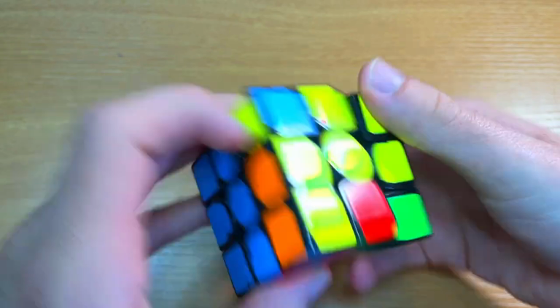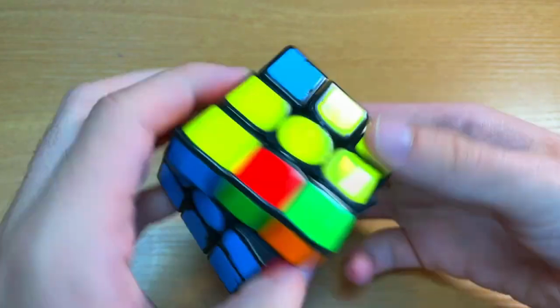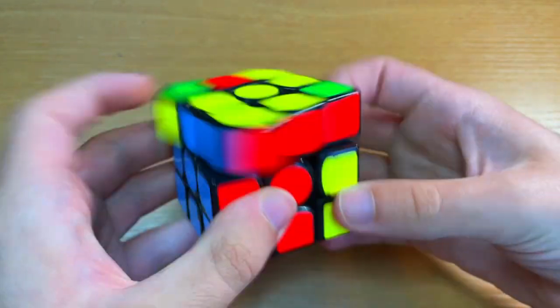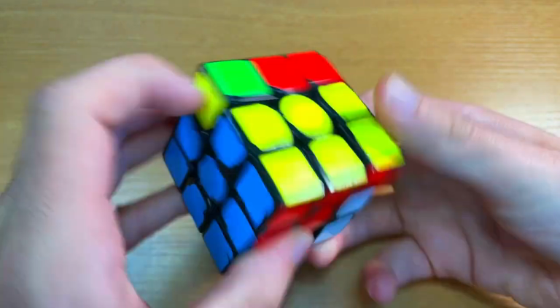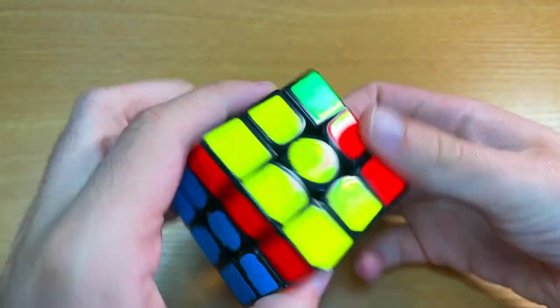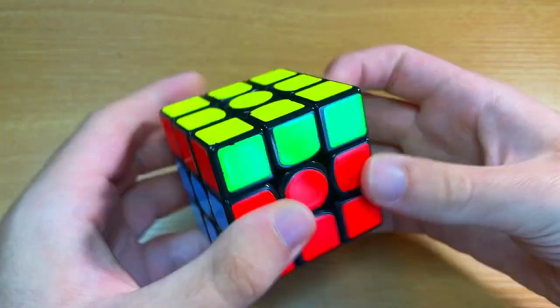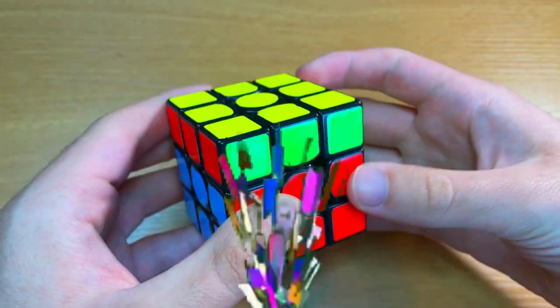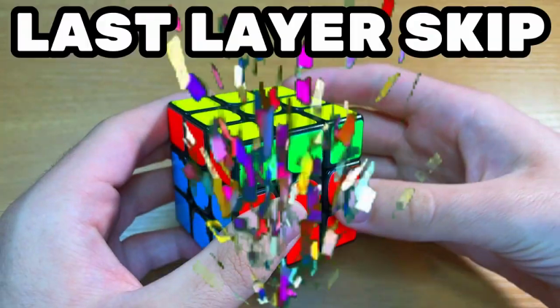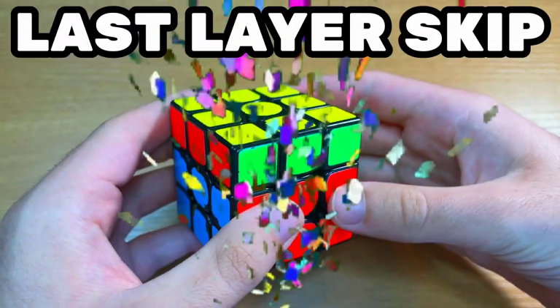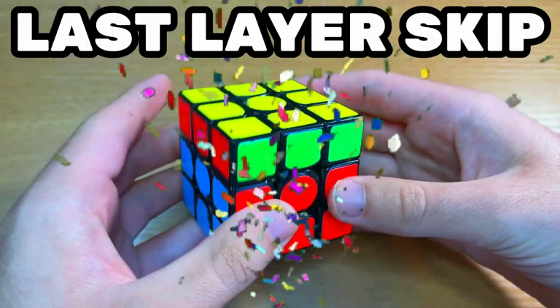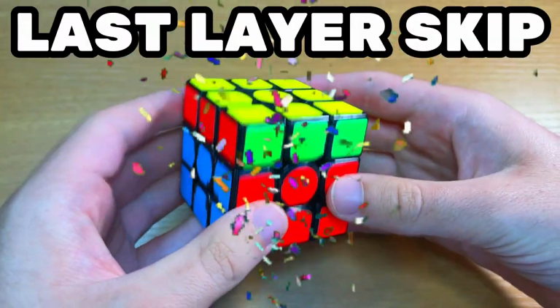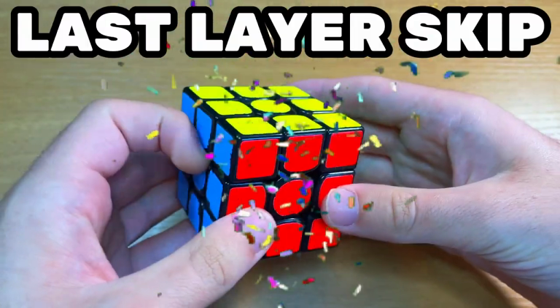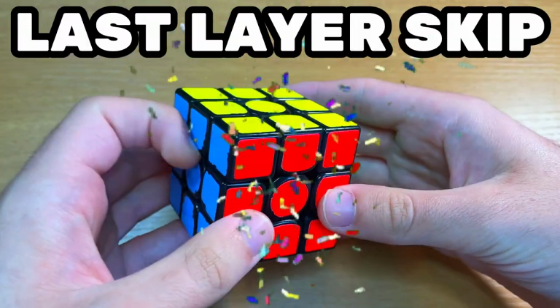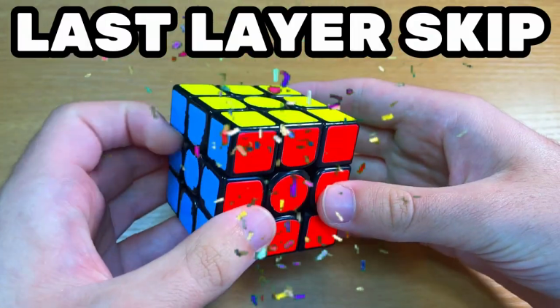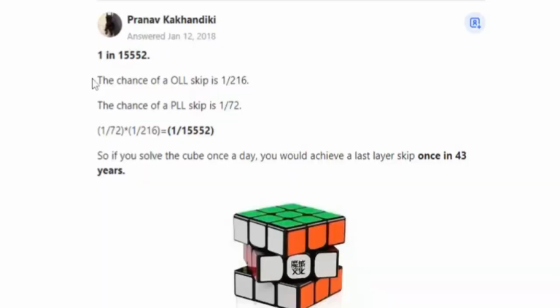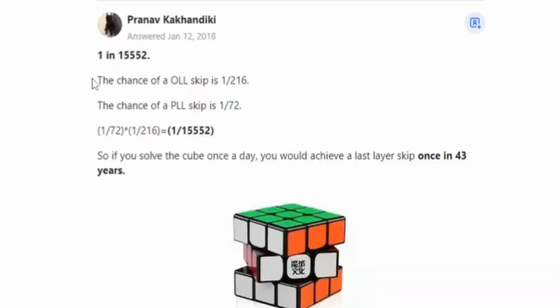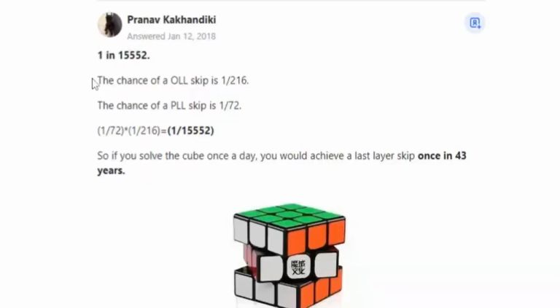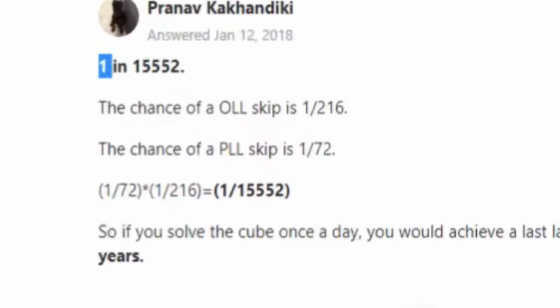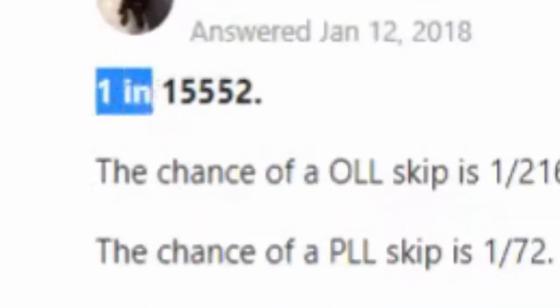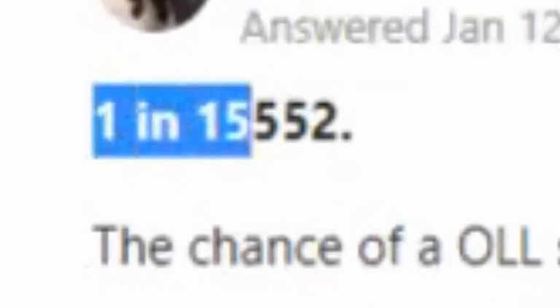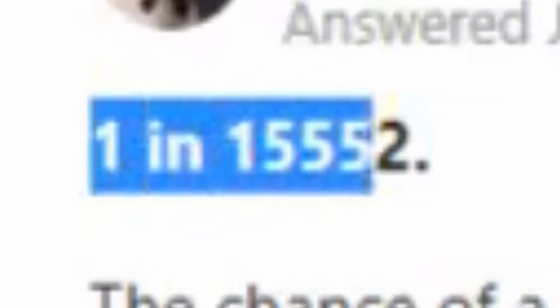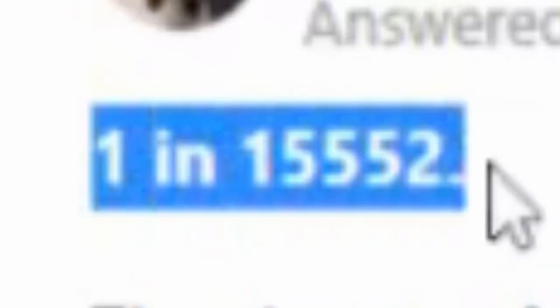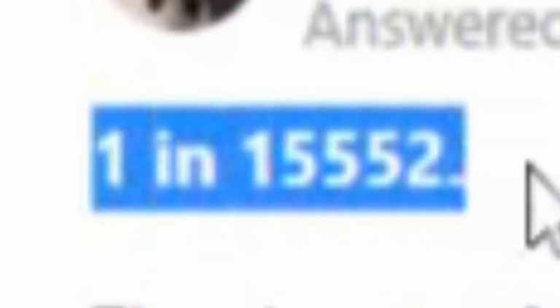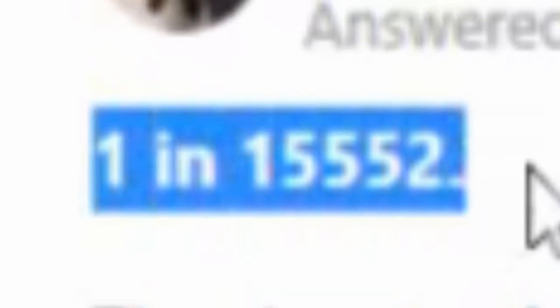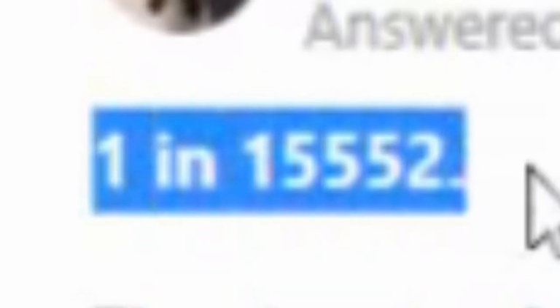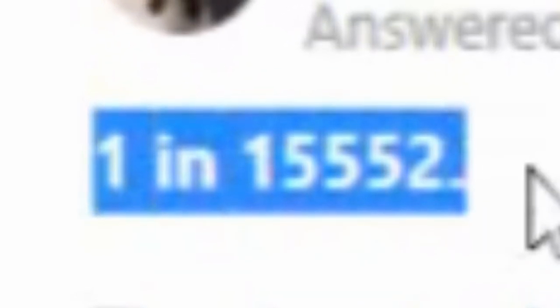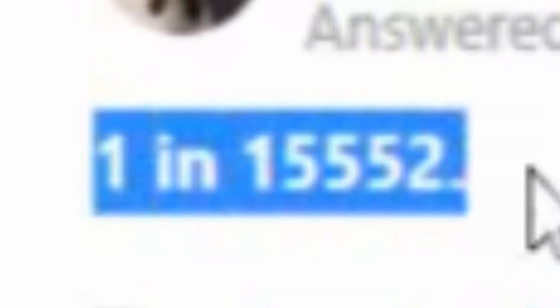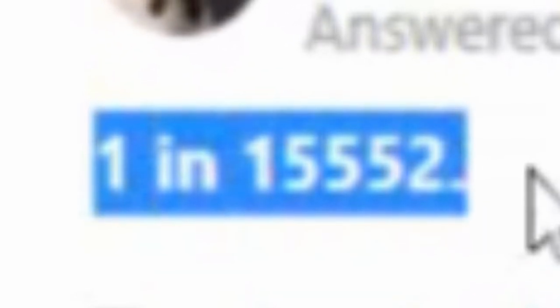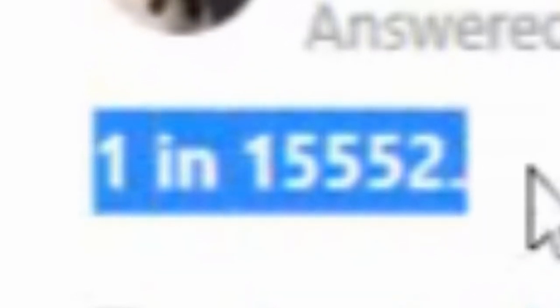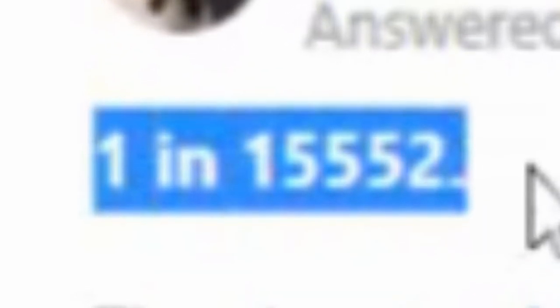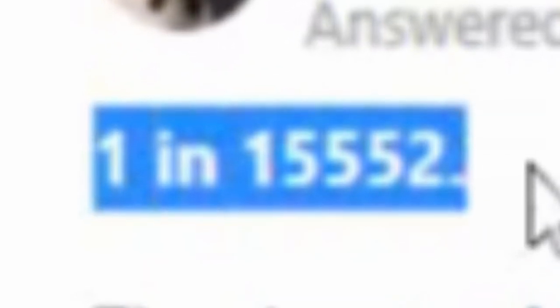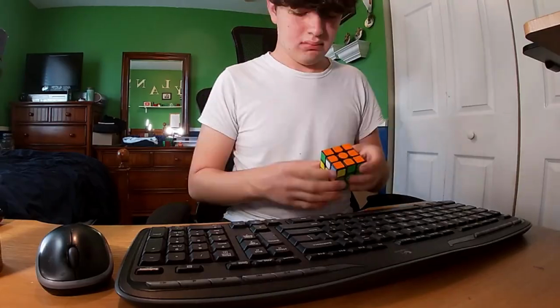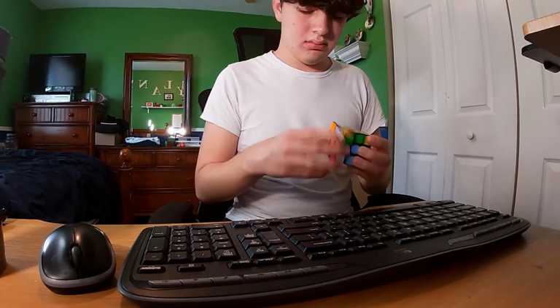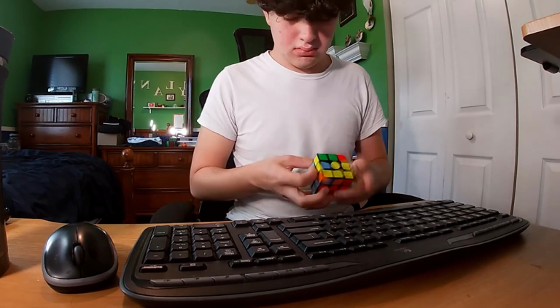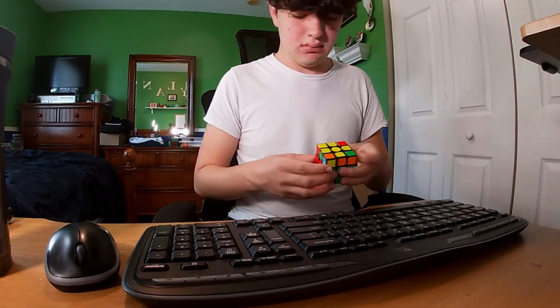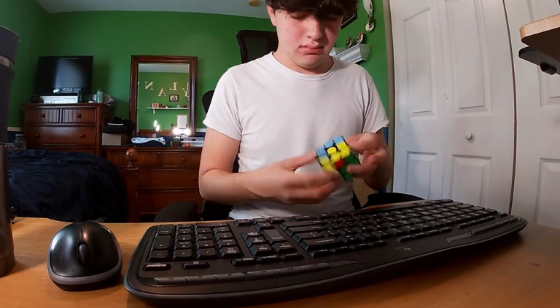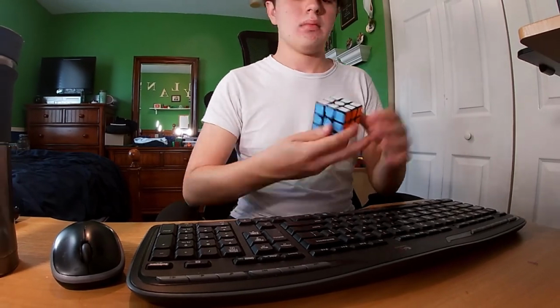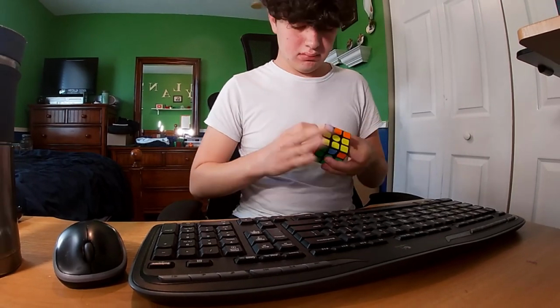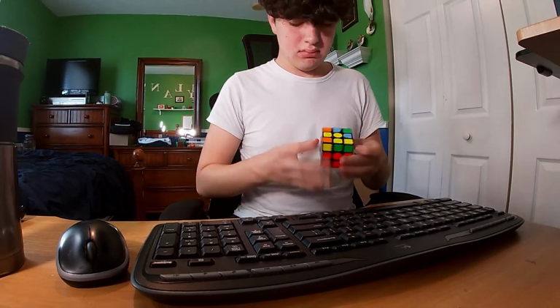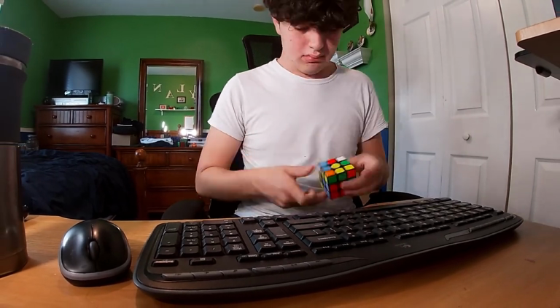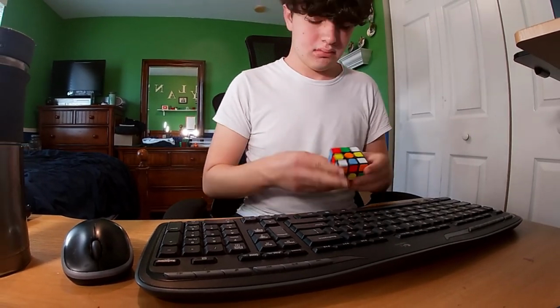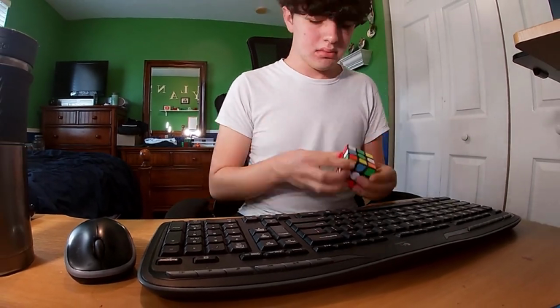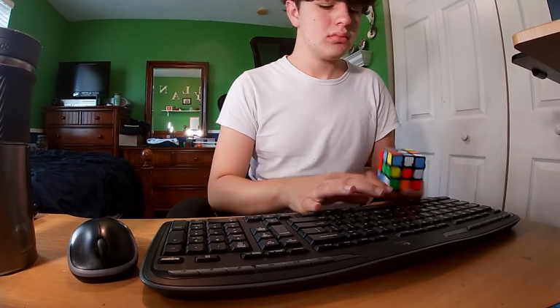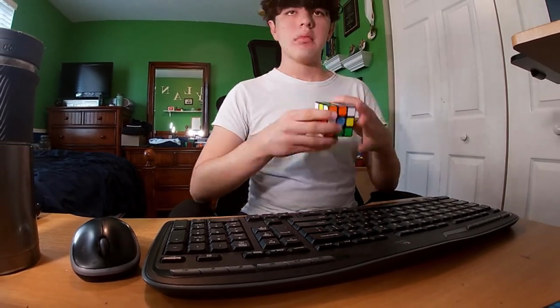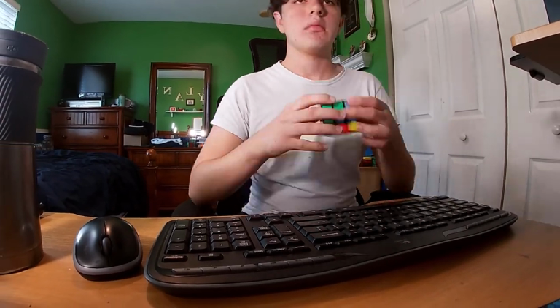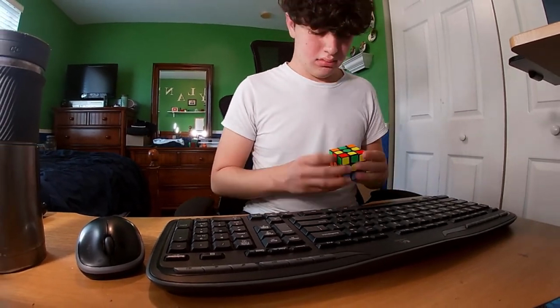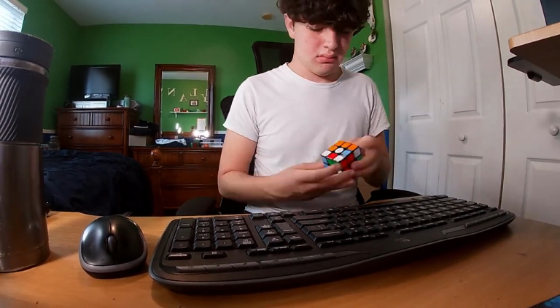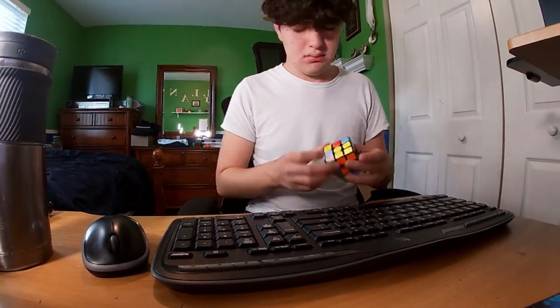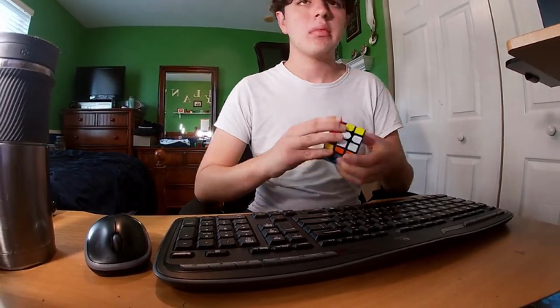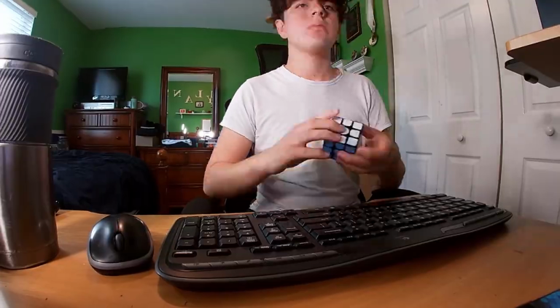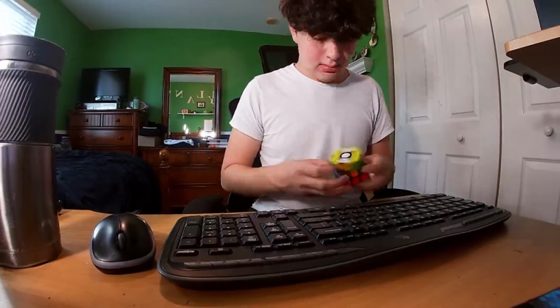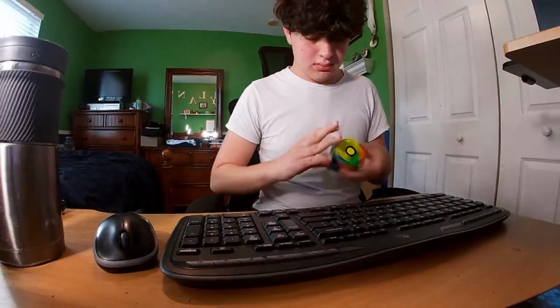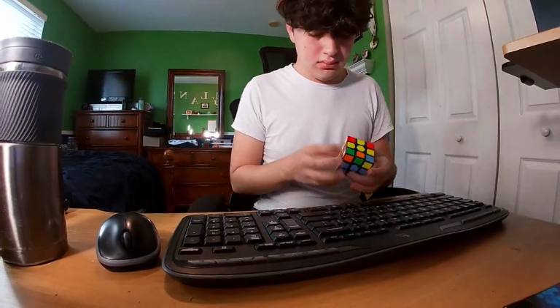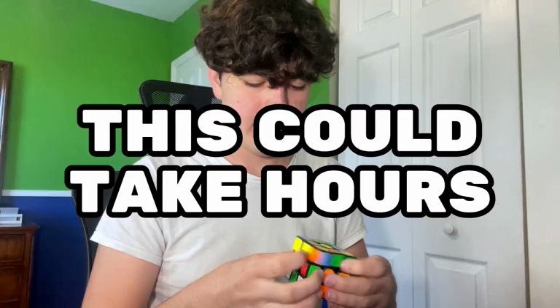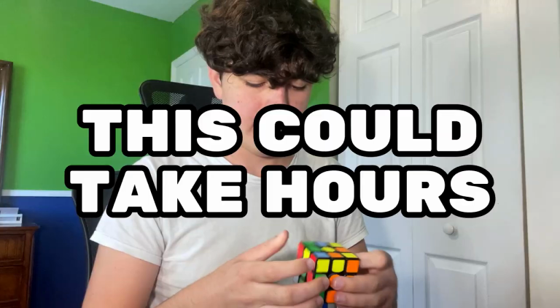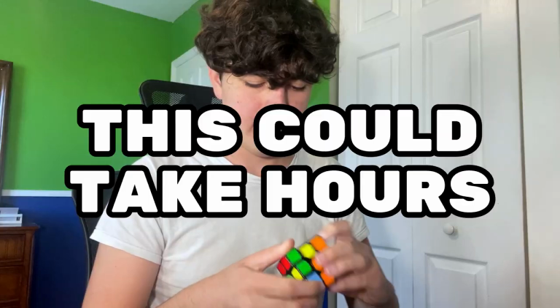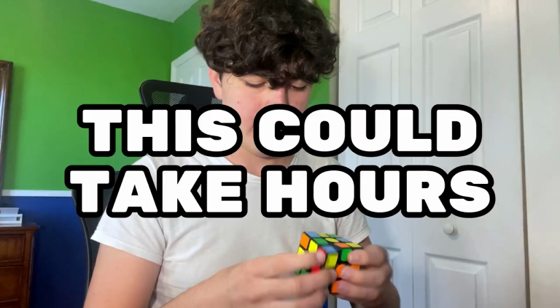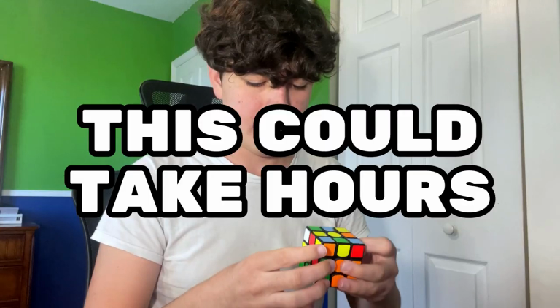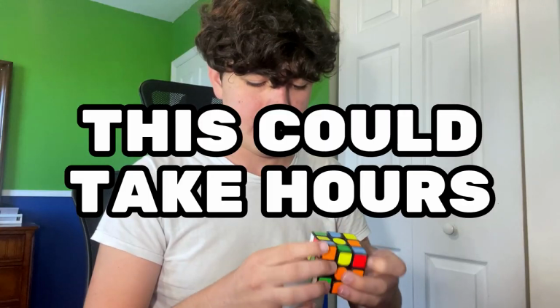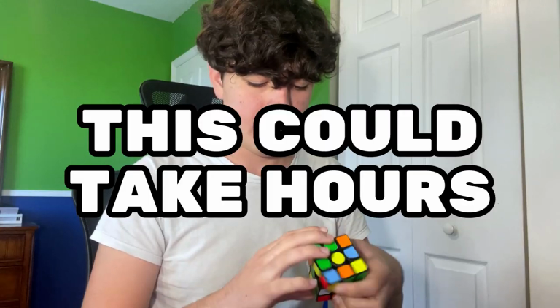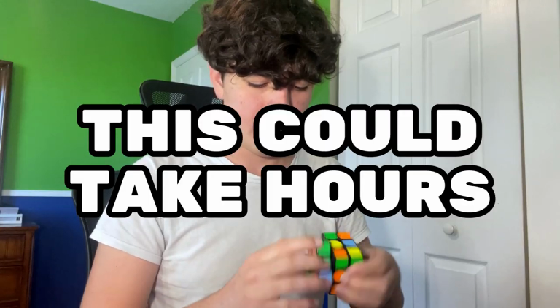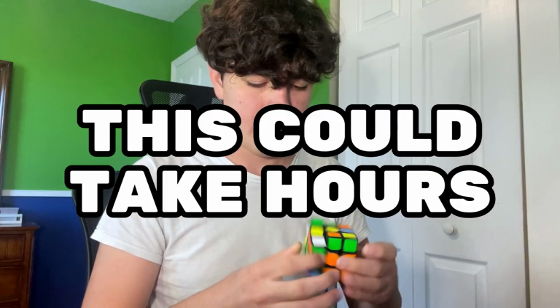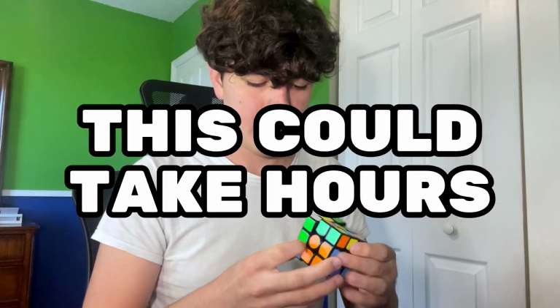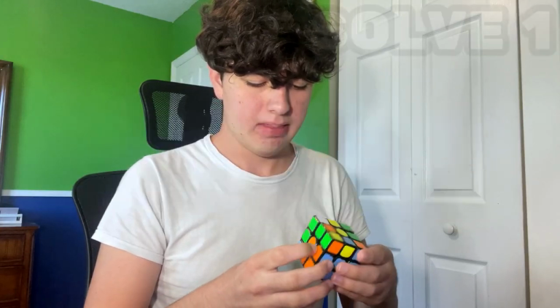The chances of a last layer skip are 1 in over 15,000, and today I'm not stopping until I get one. This could take hours.